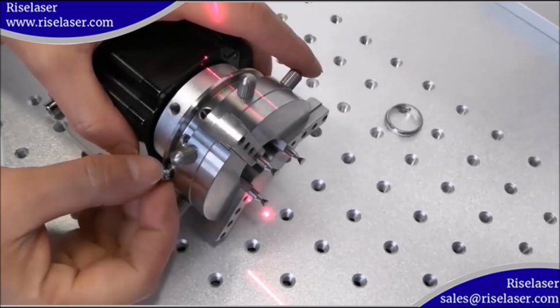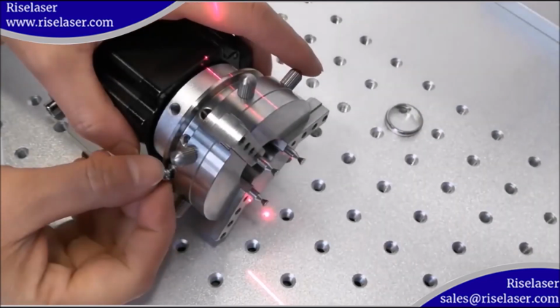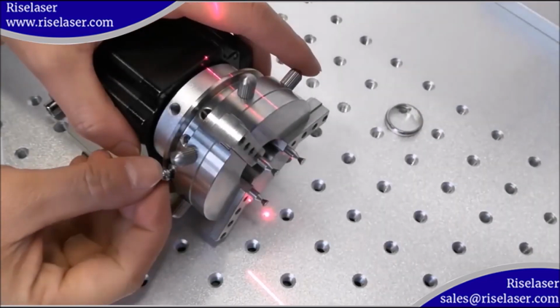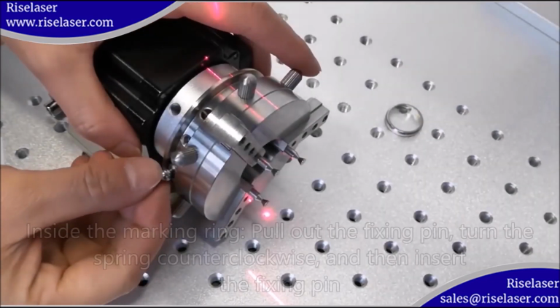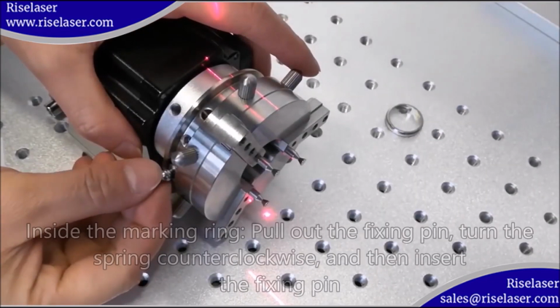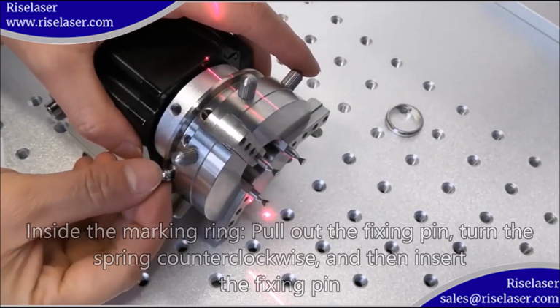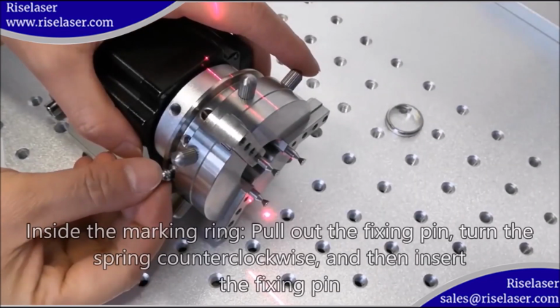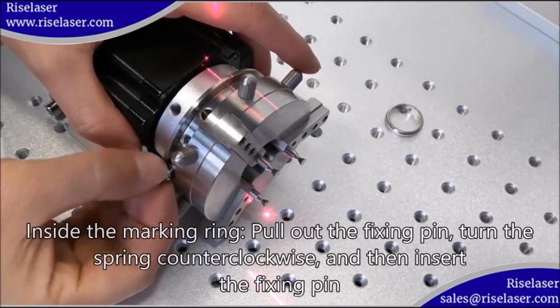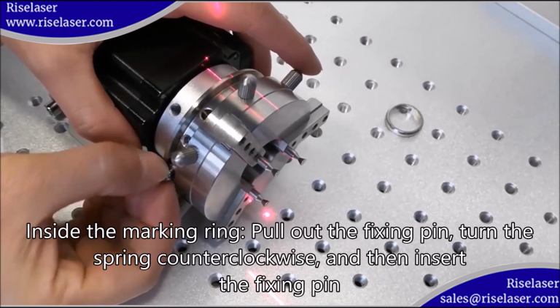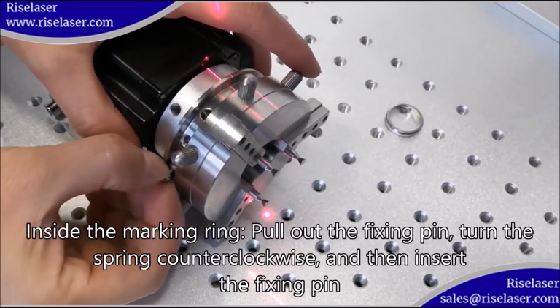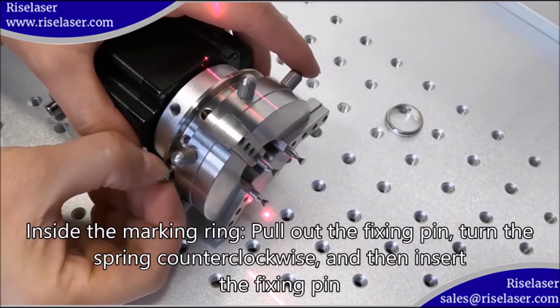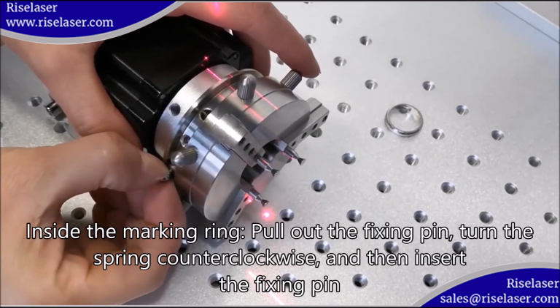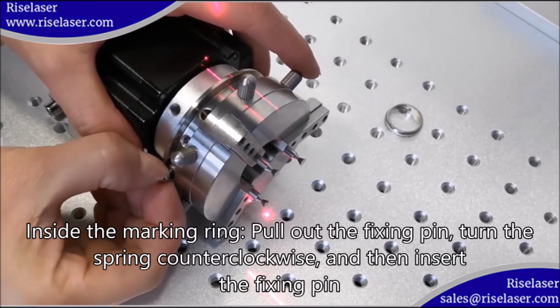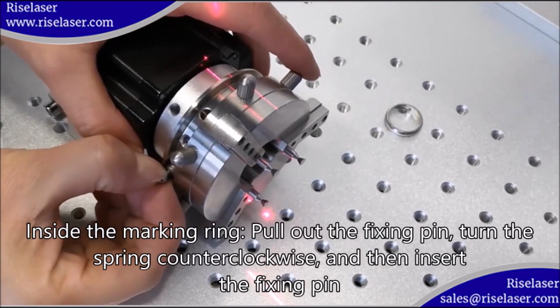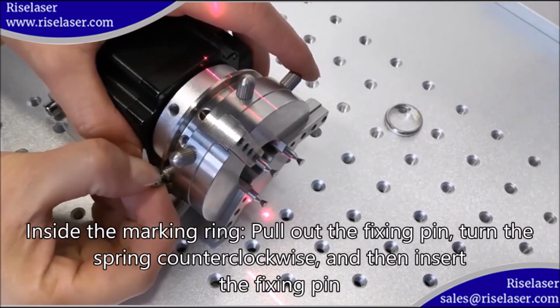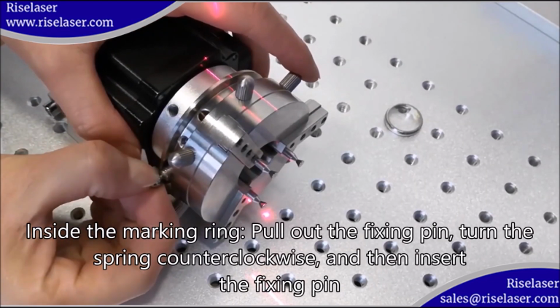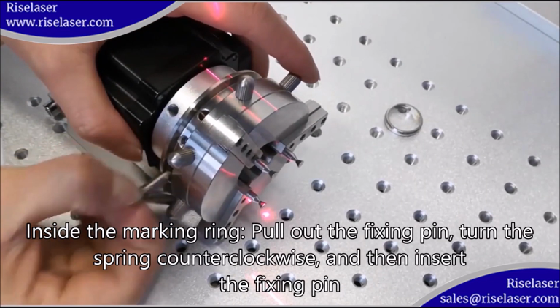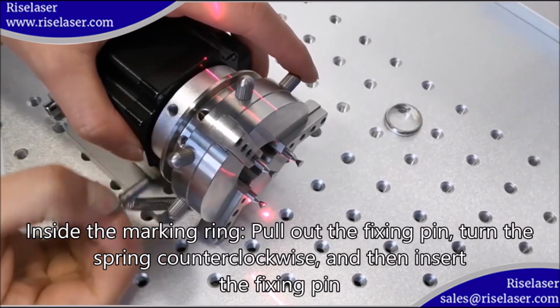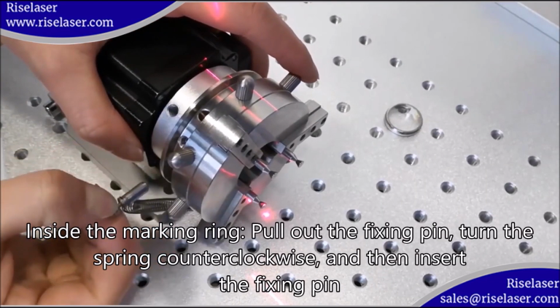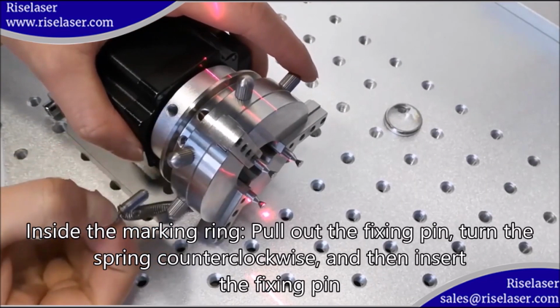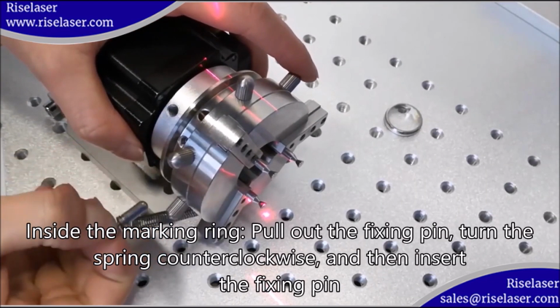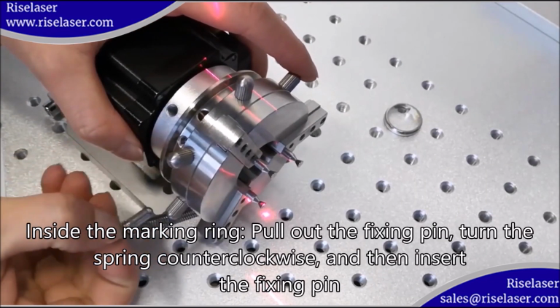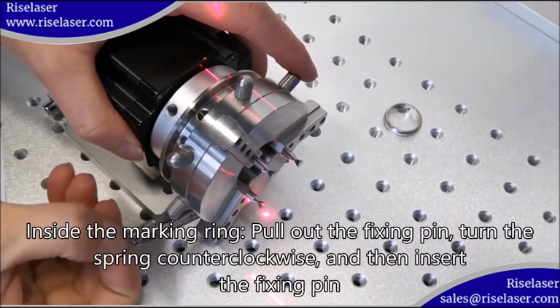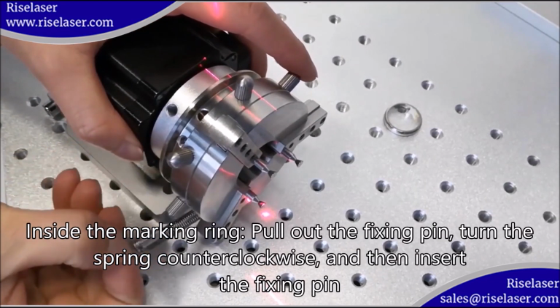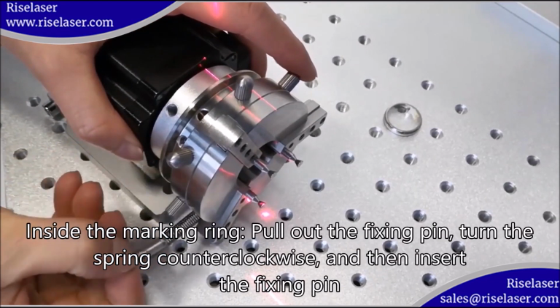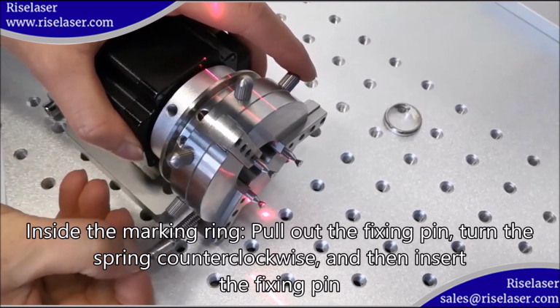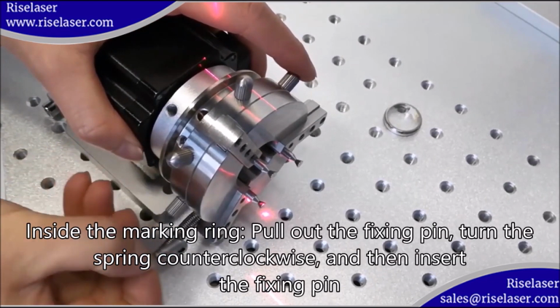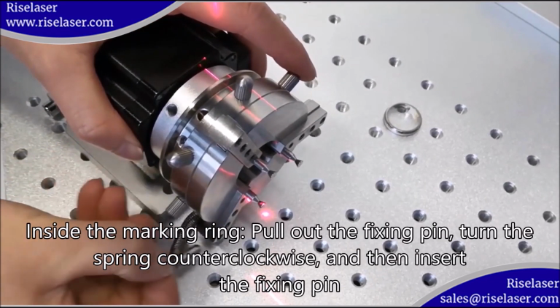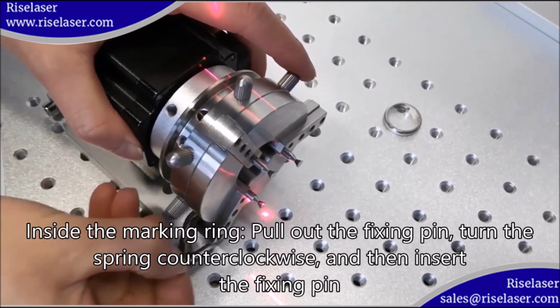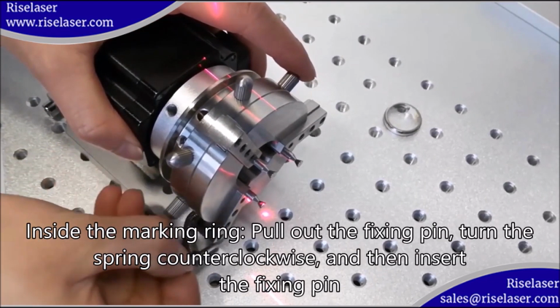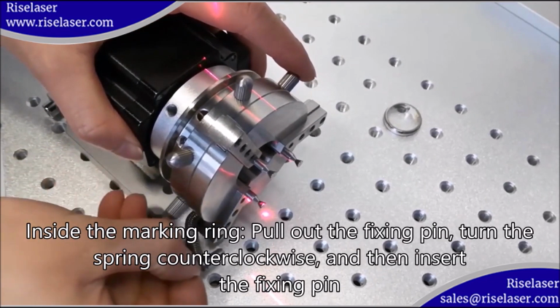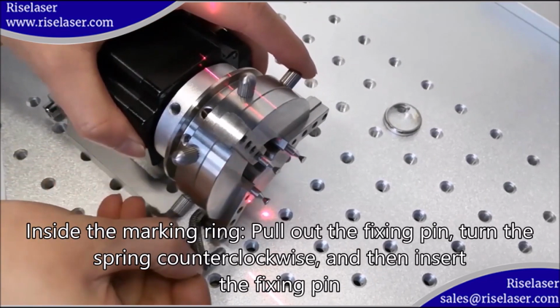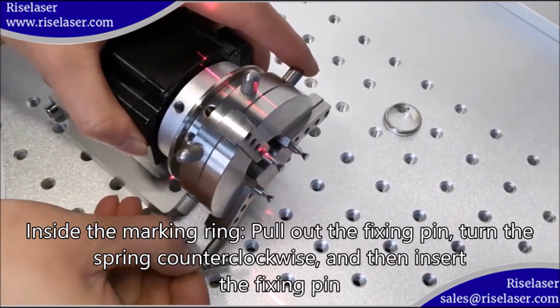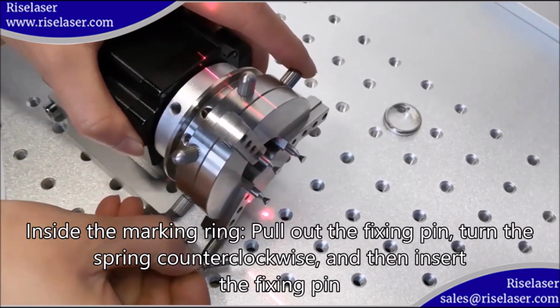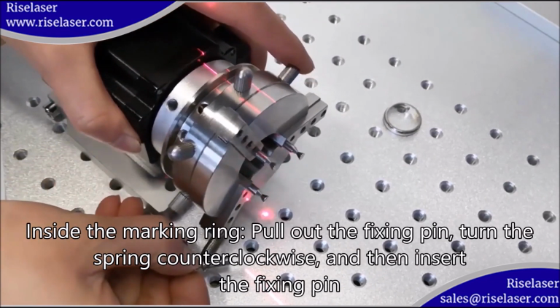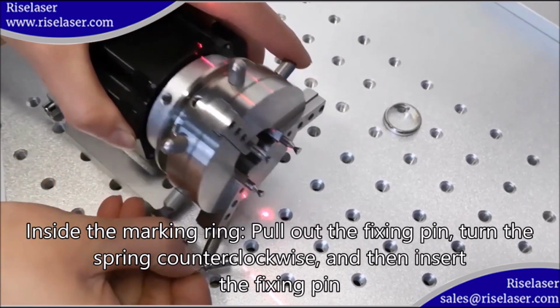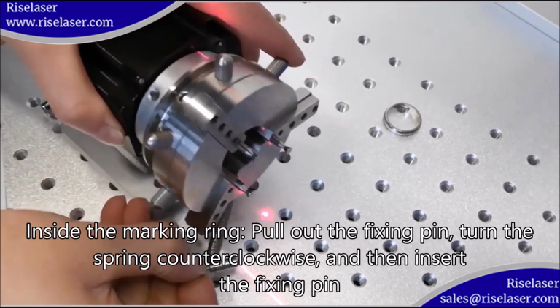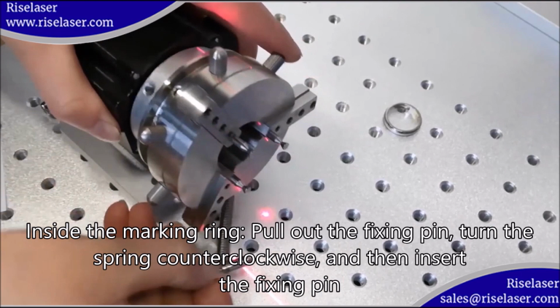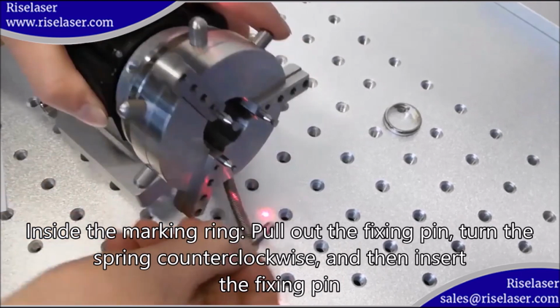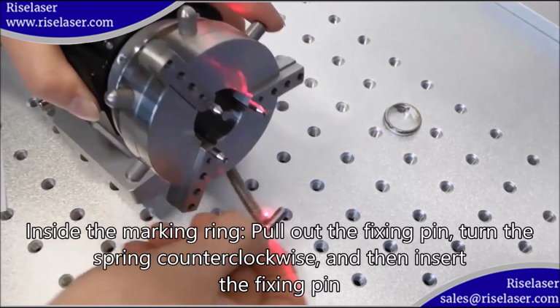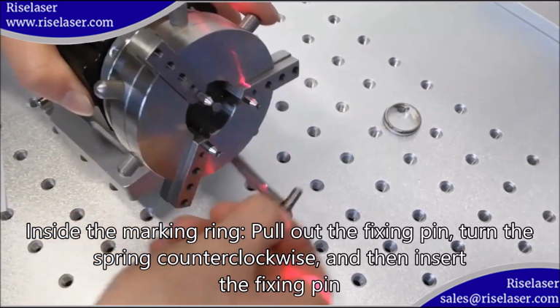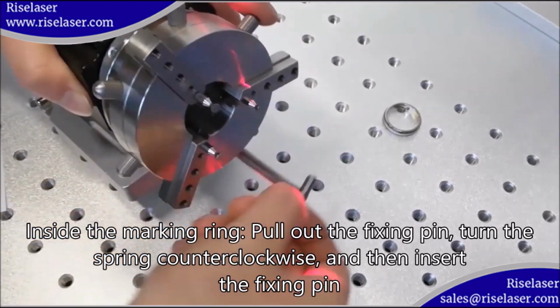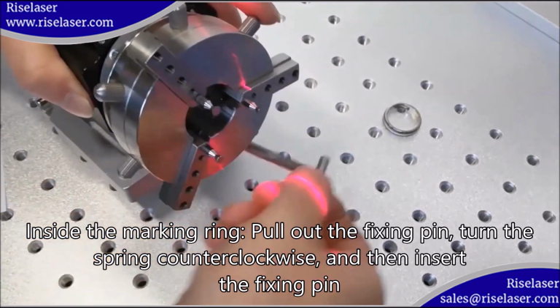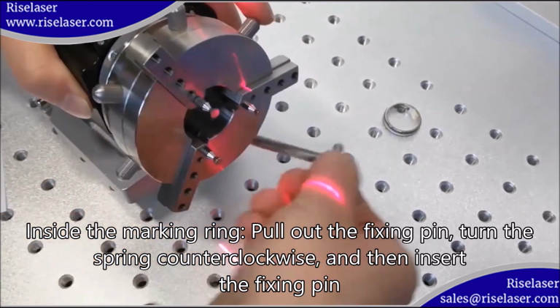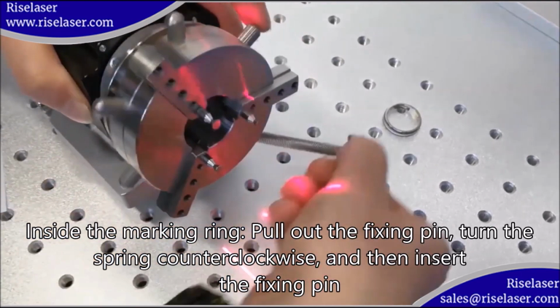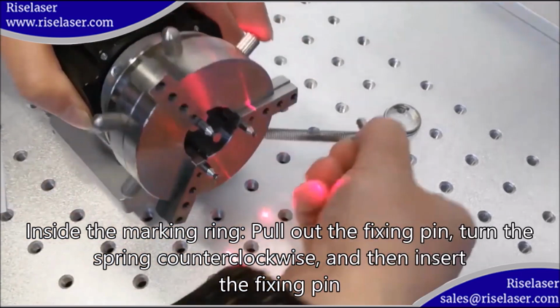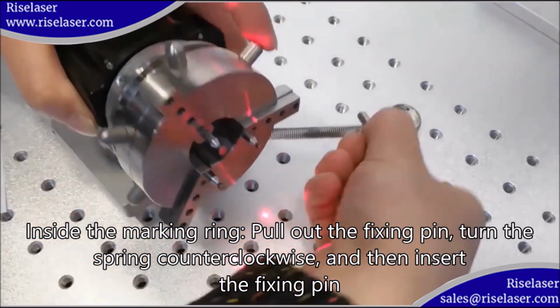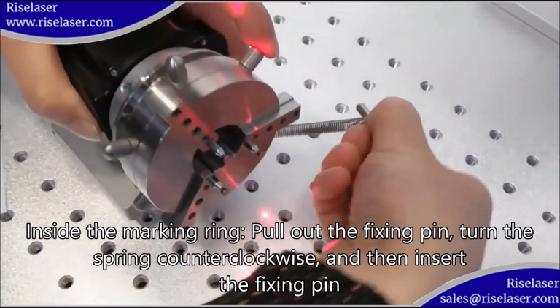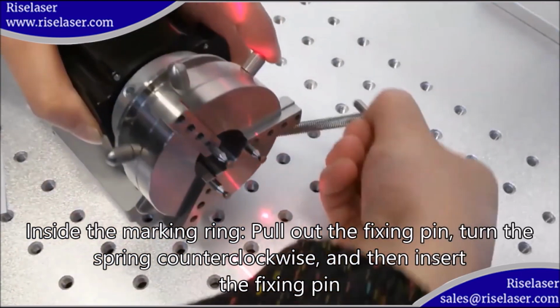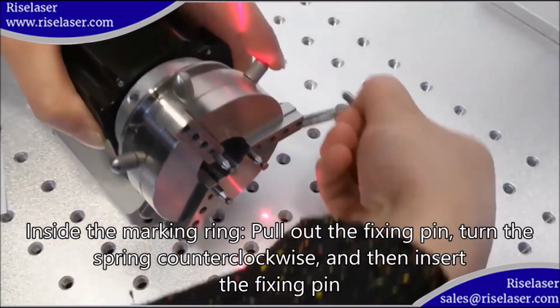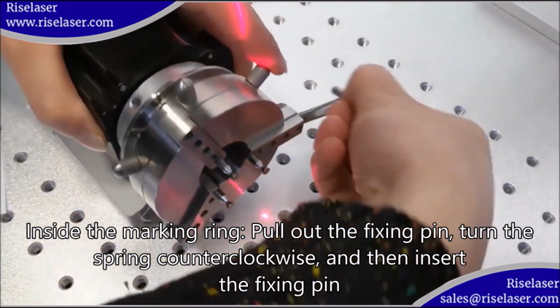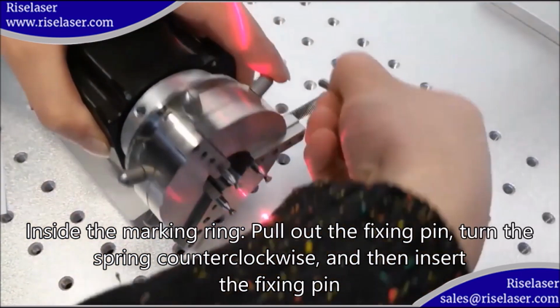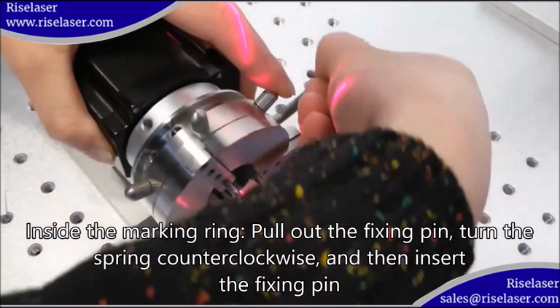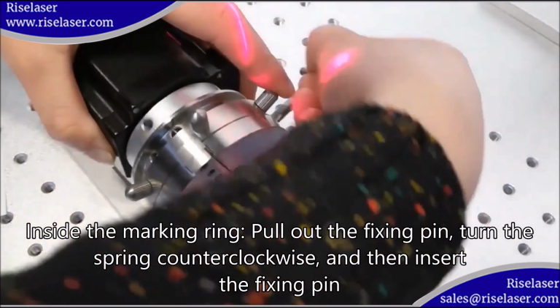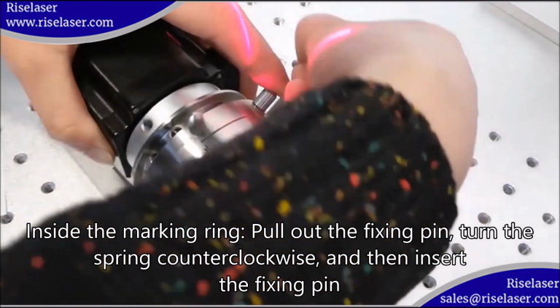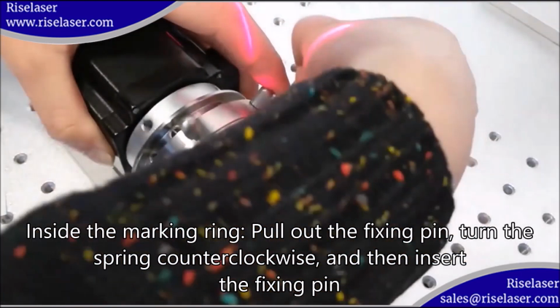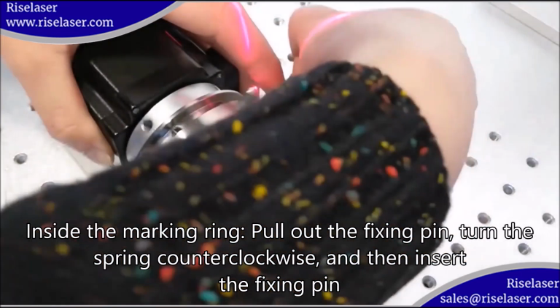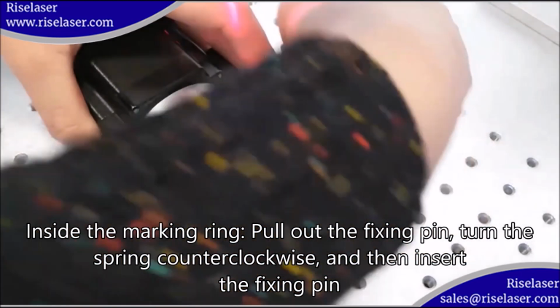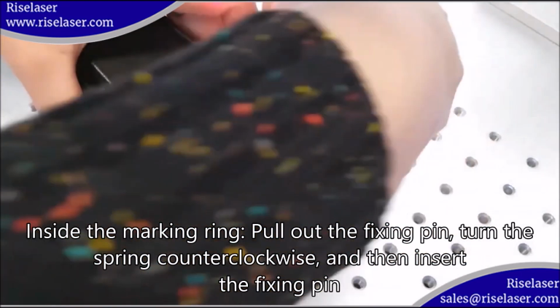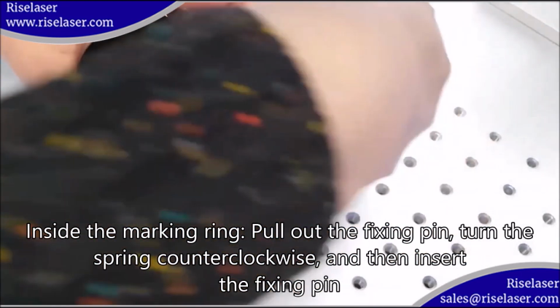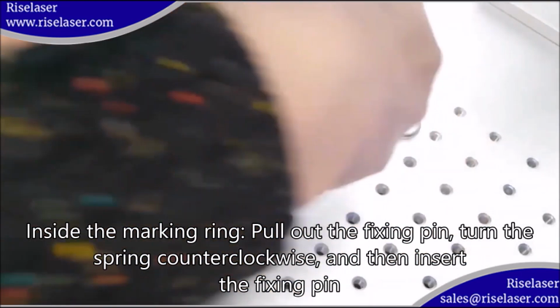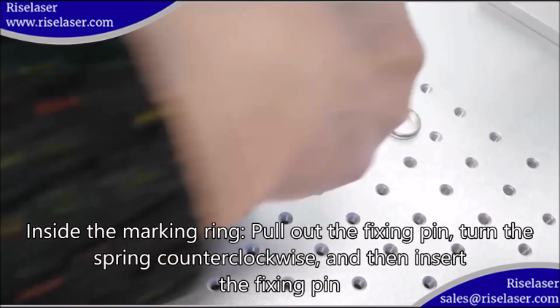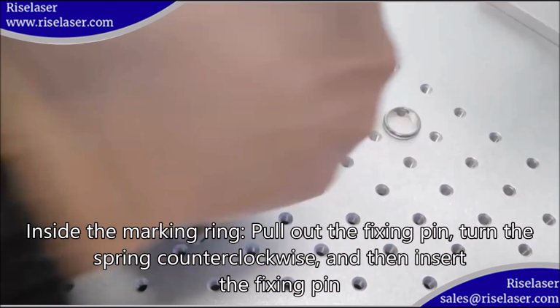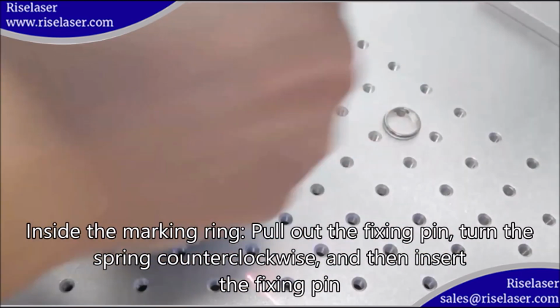Inside the marking ring, pull out the fixing pin, turn the spring counterclockwise, and then insert the fixing pin.